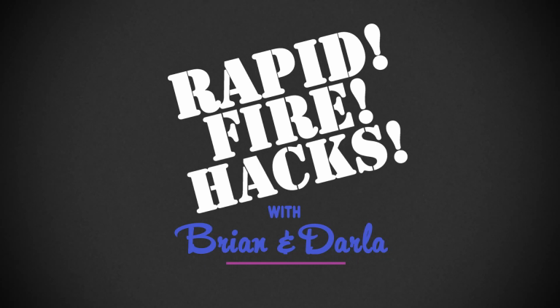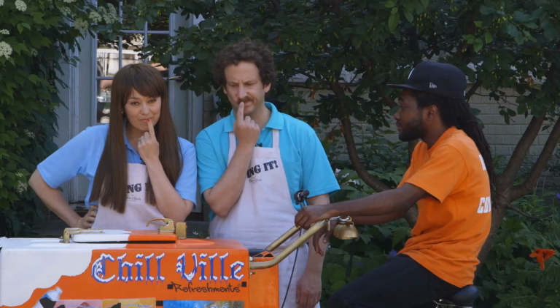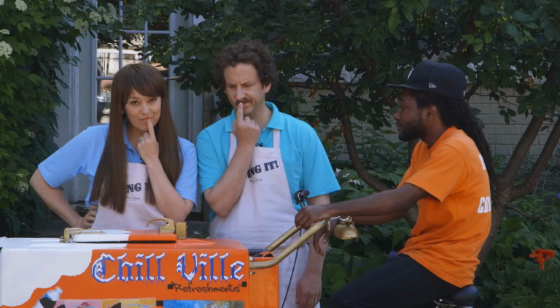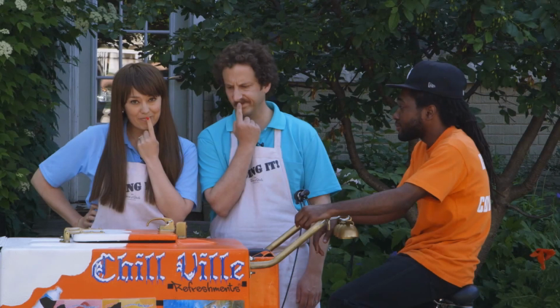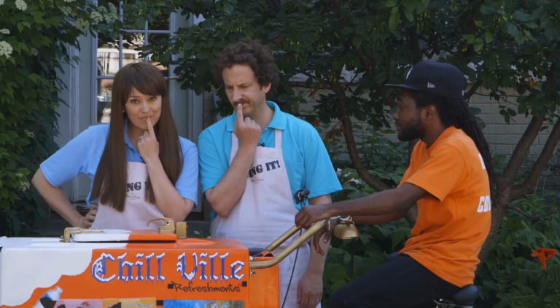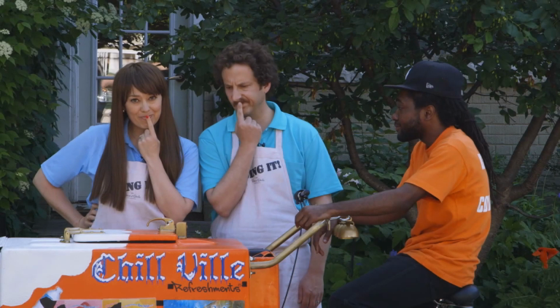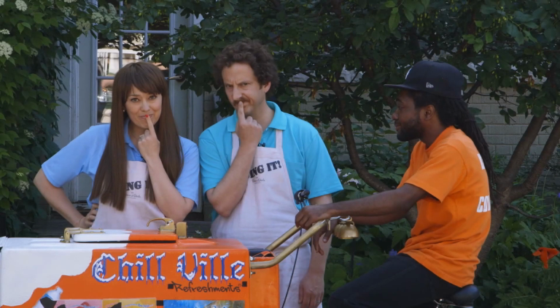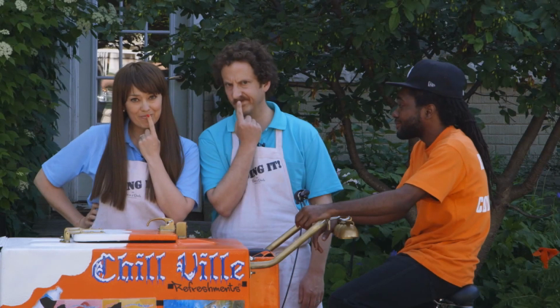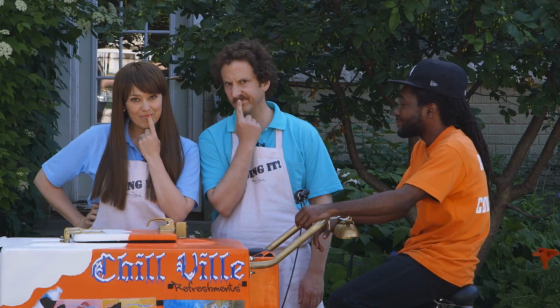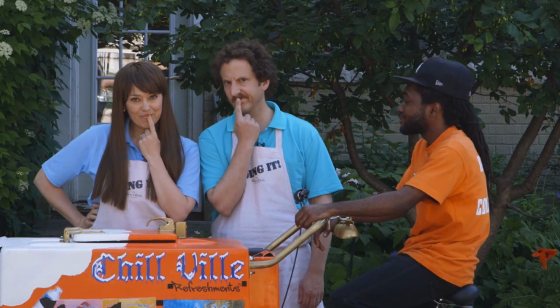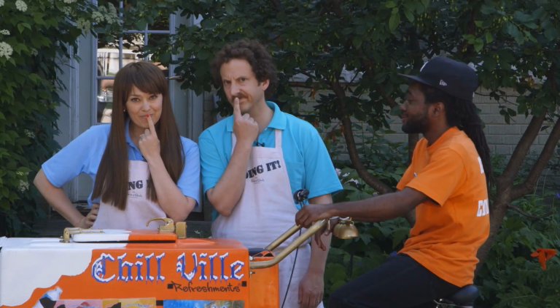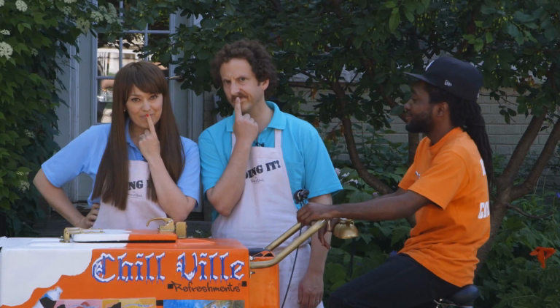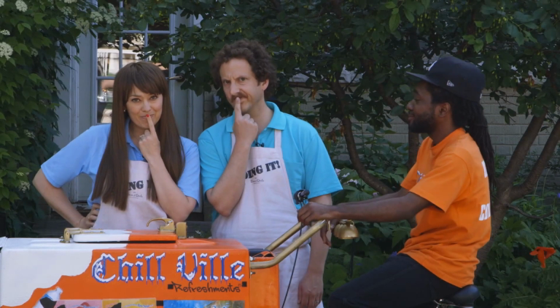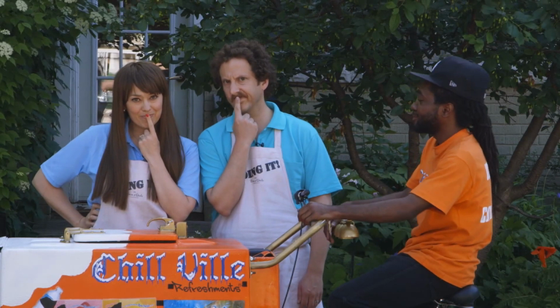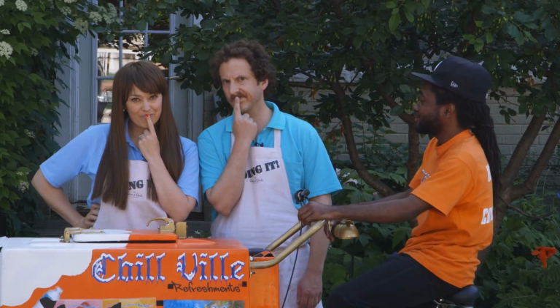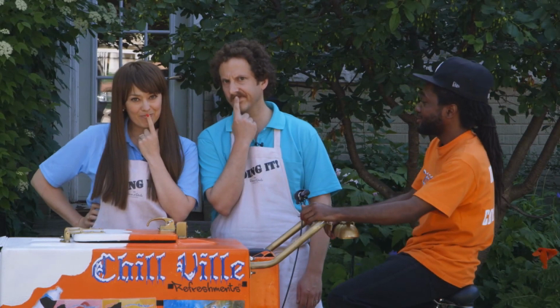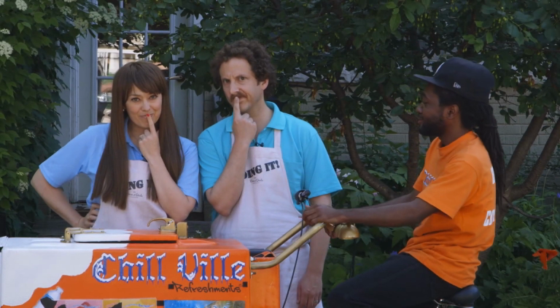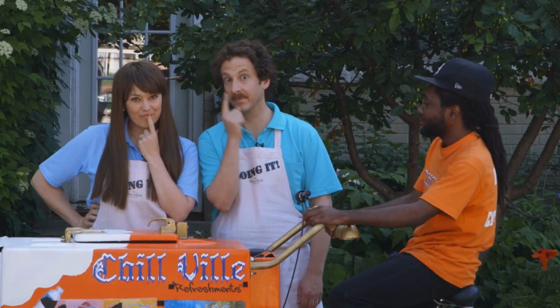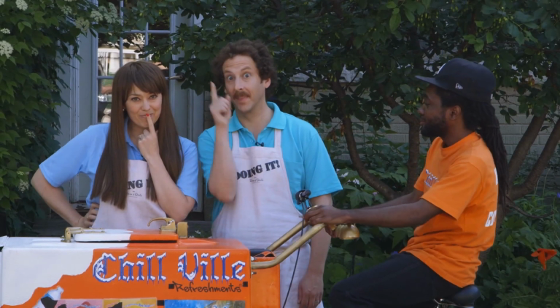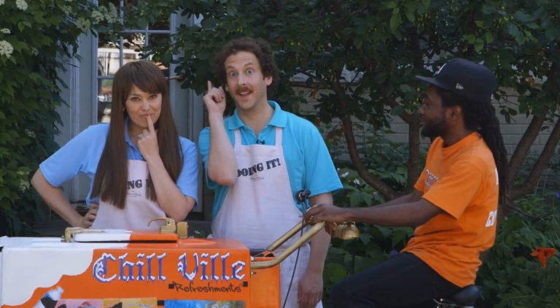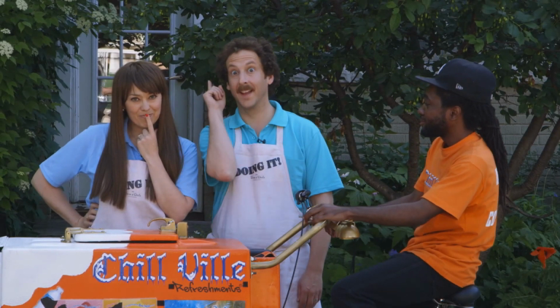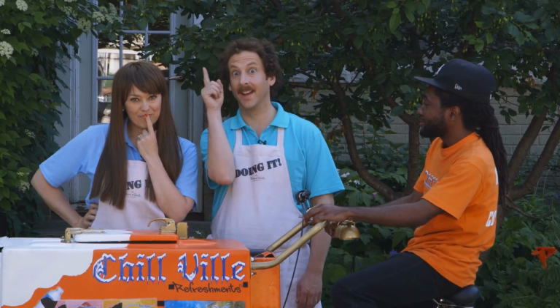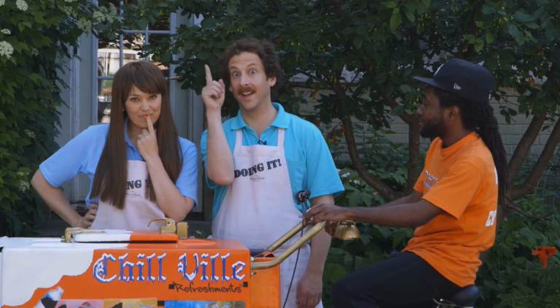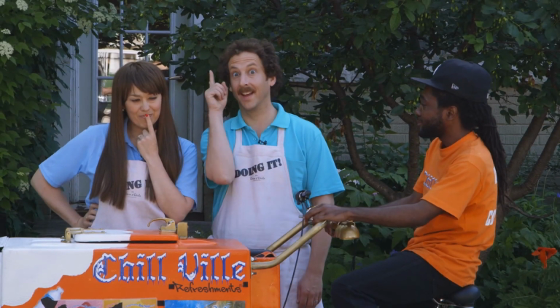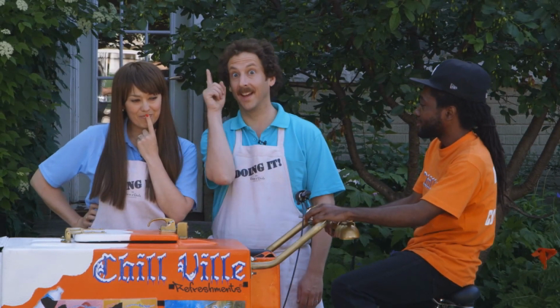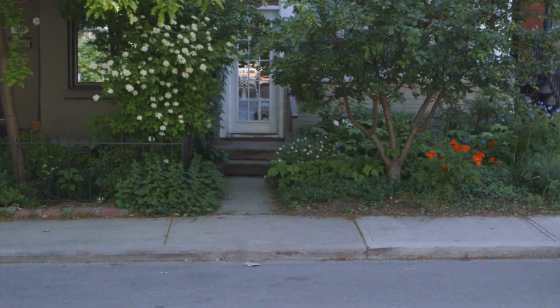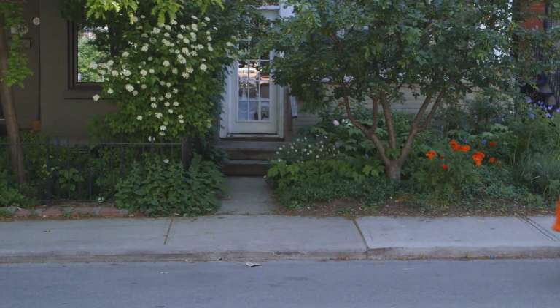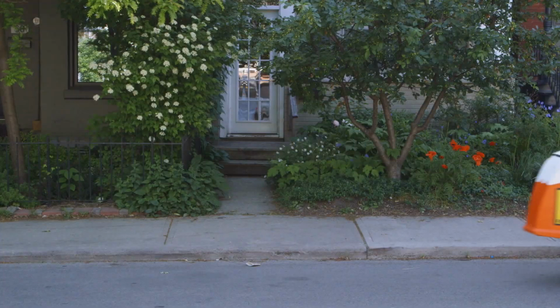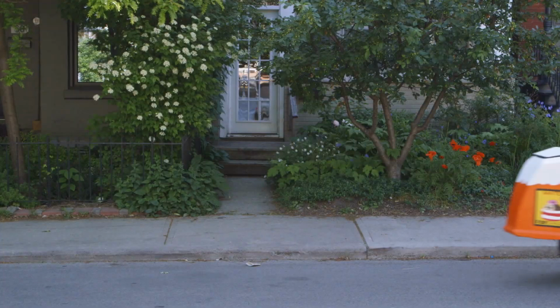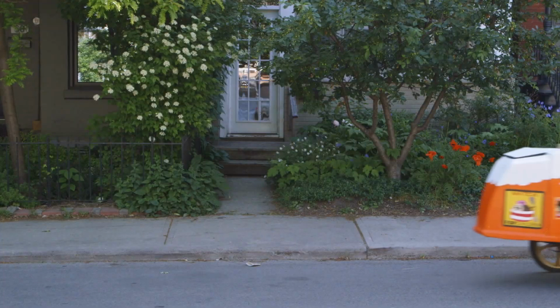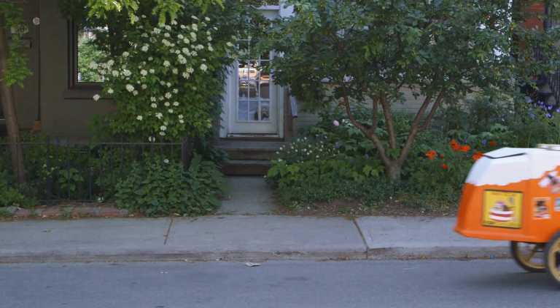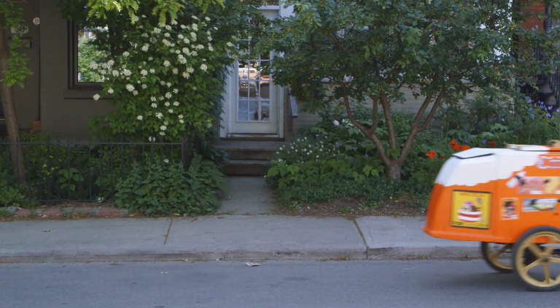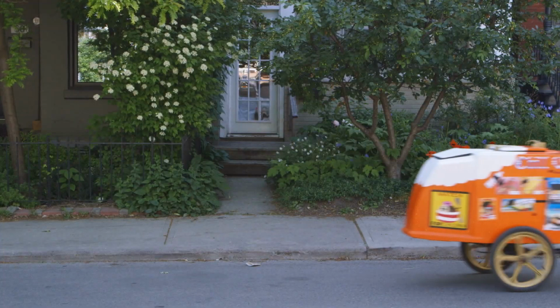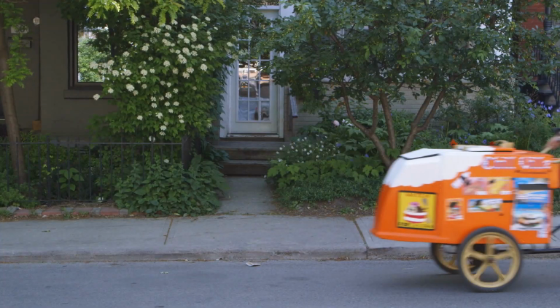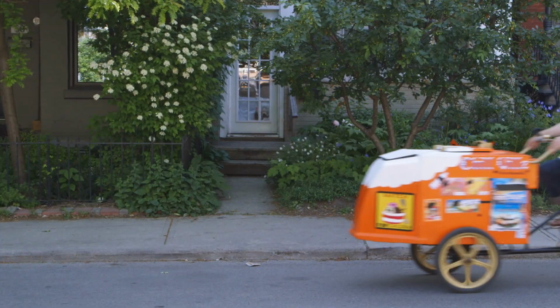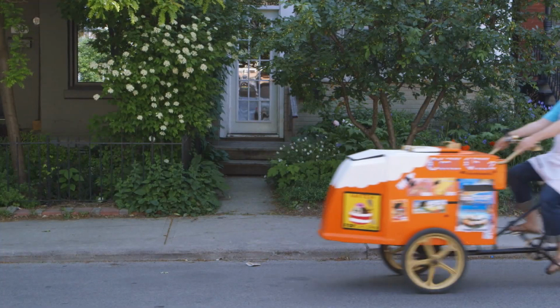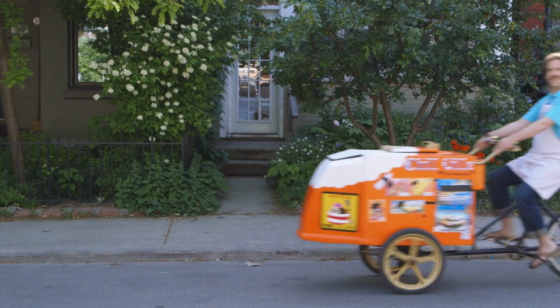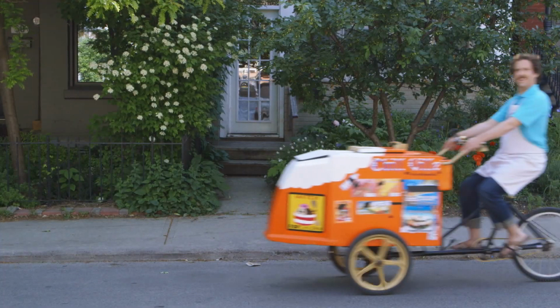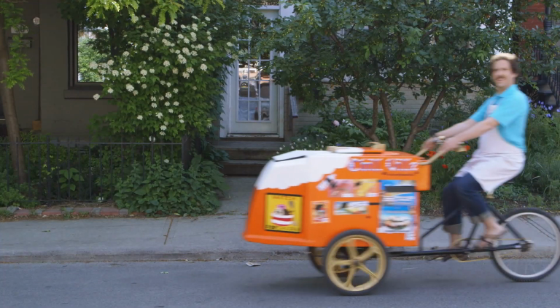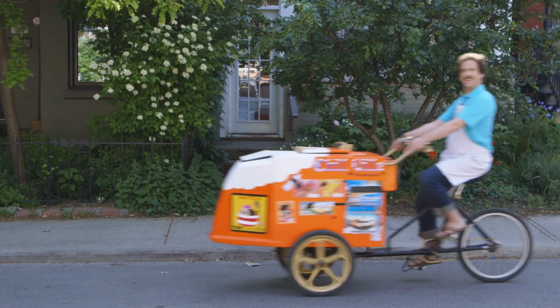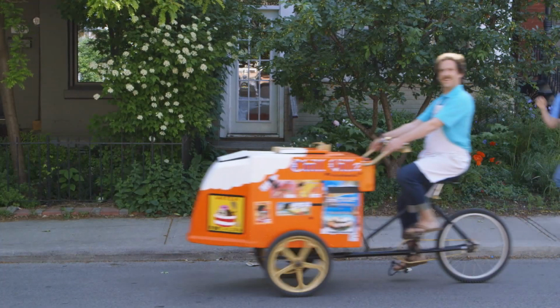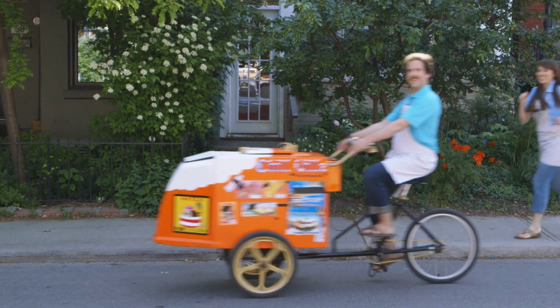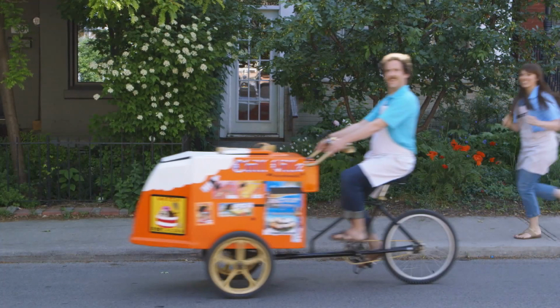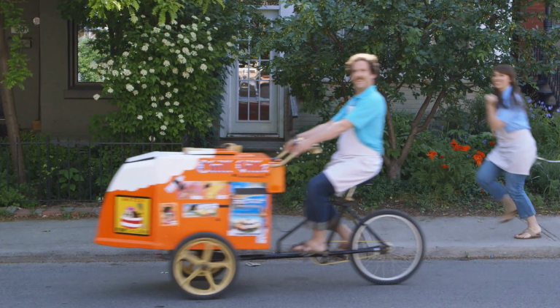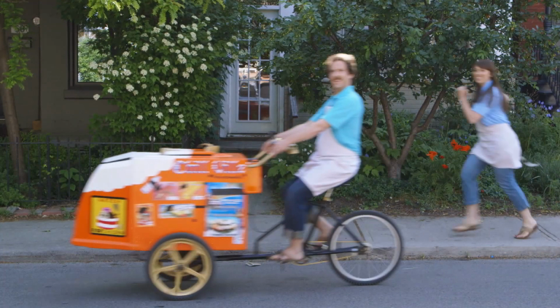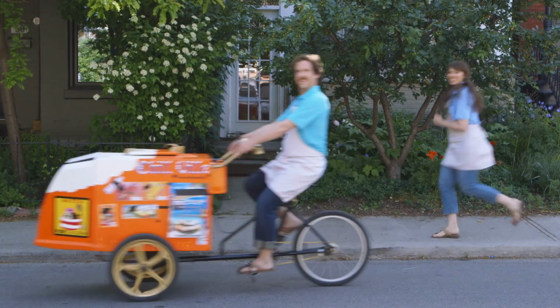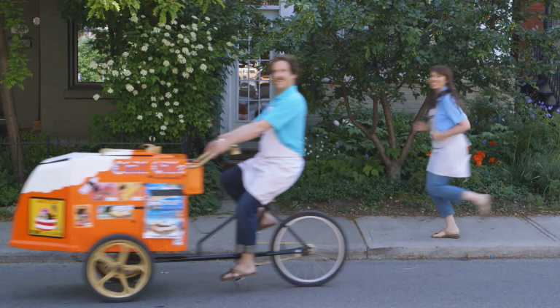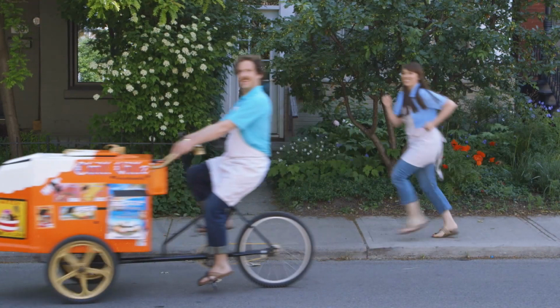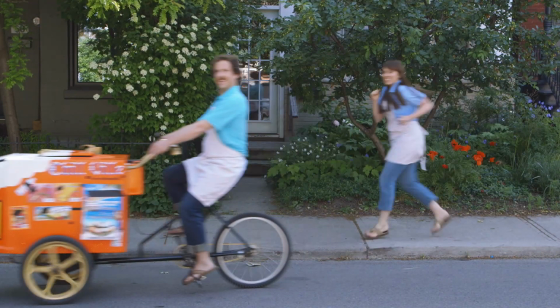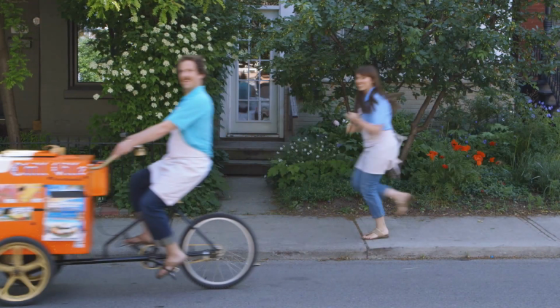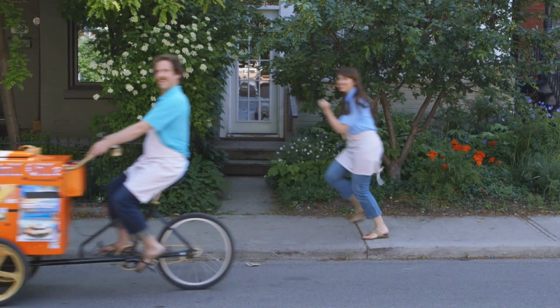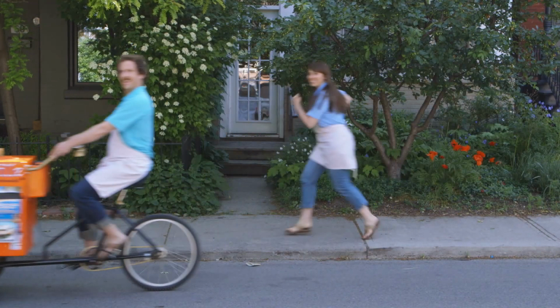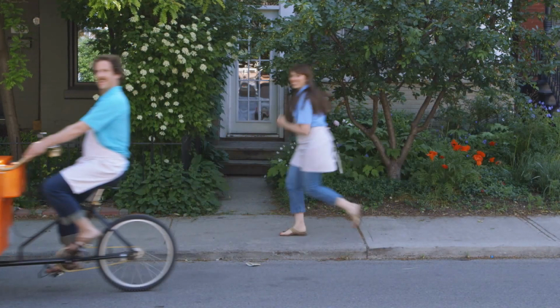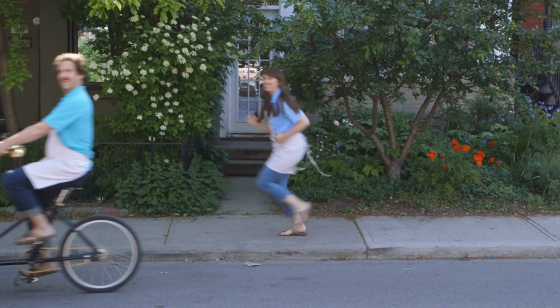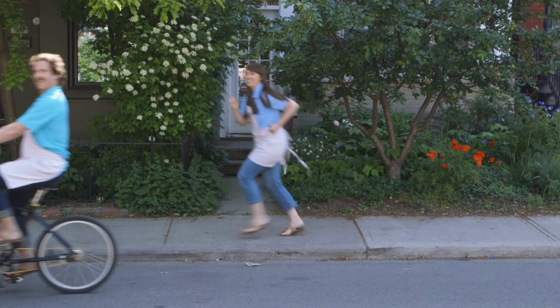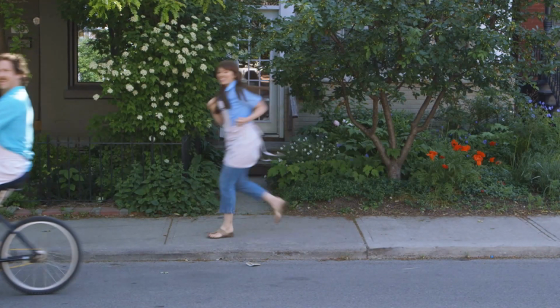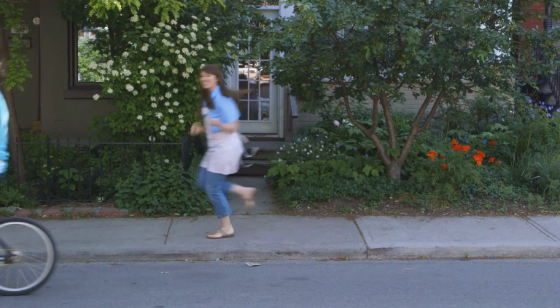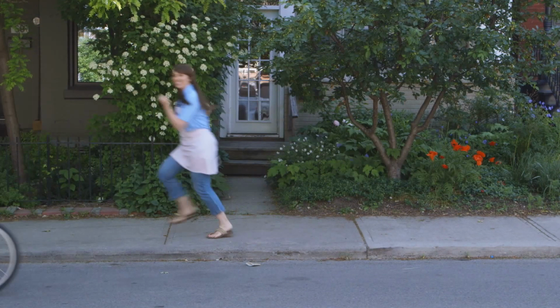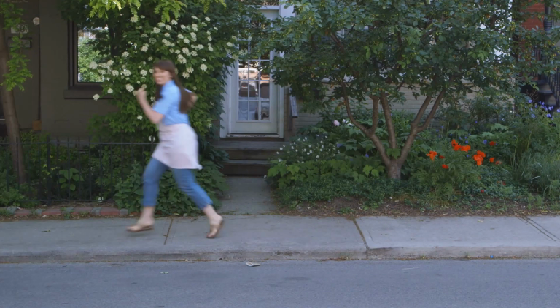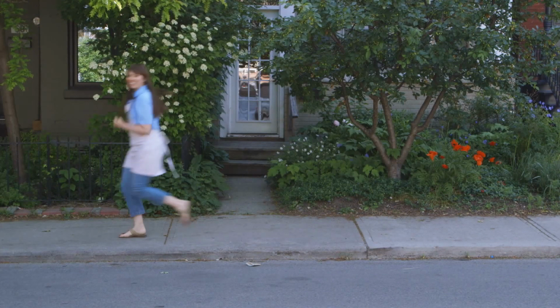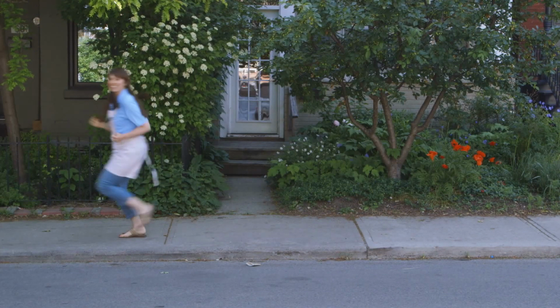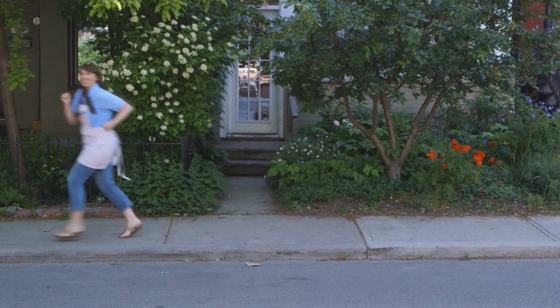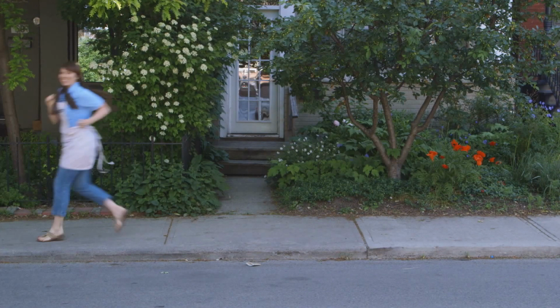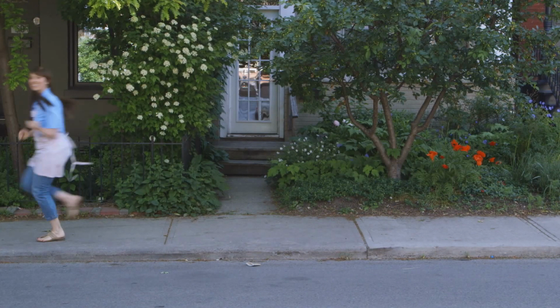Don't buy from the ice cream man — be the ice cream man. Keep up Darla, keep up.